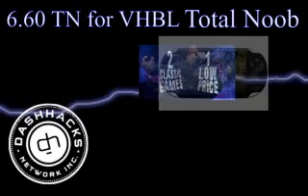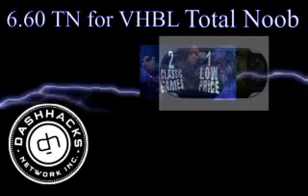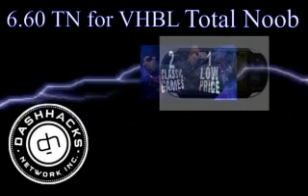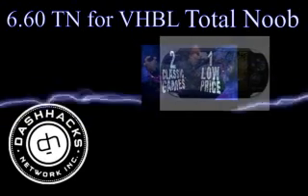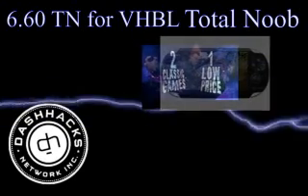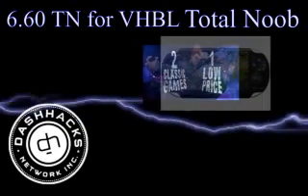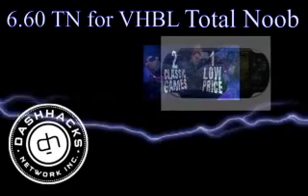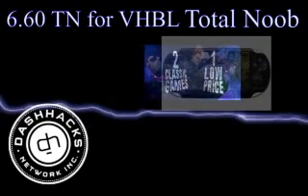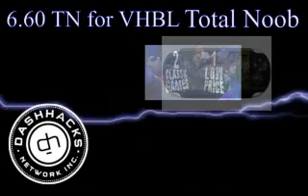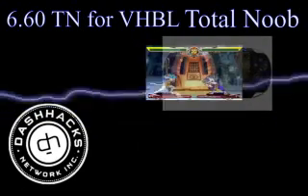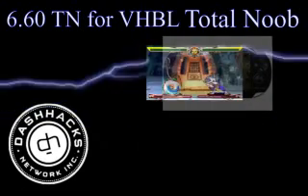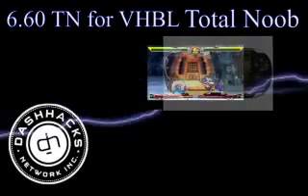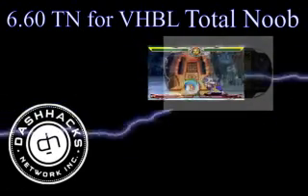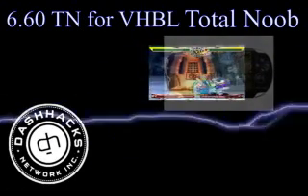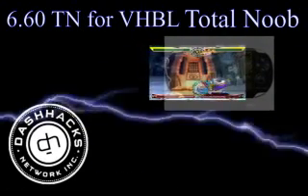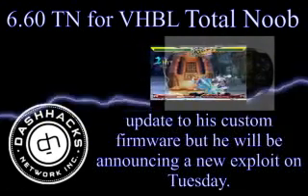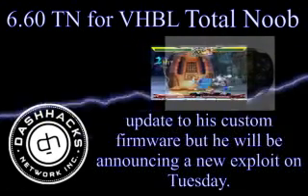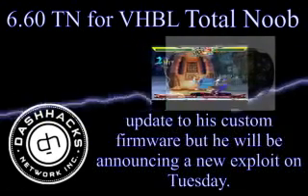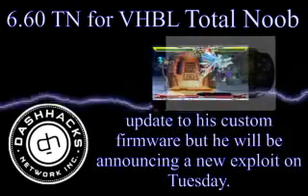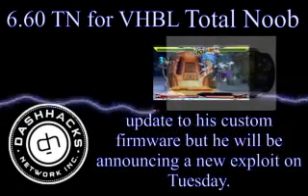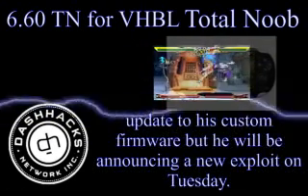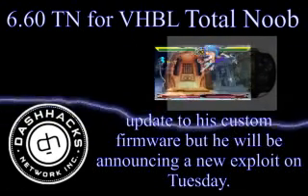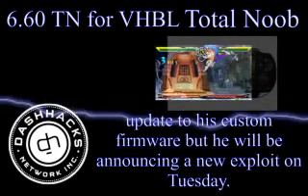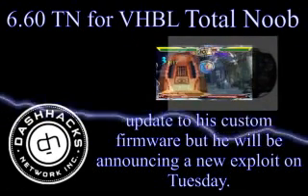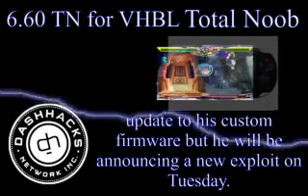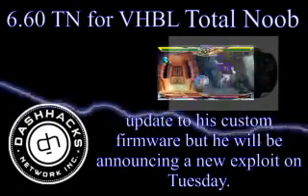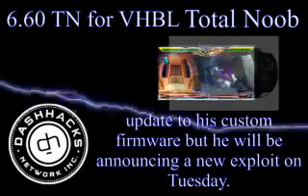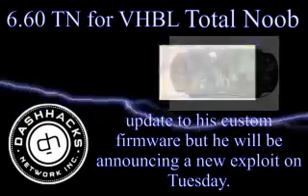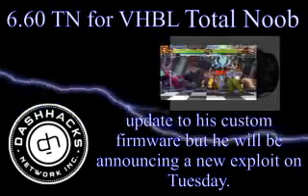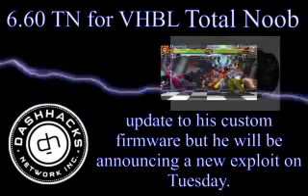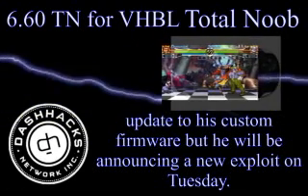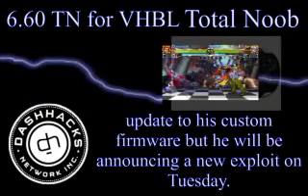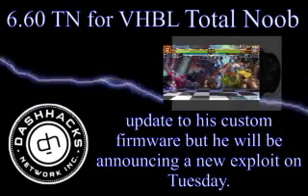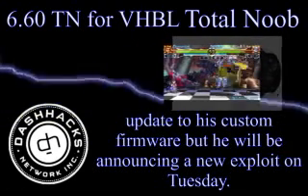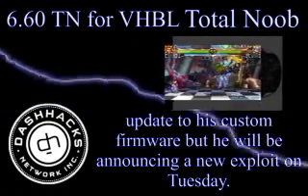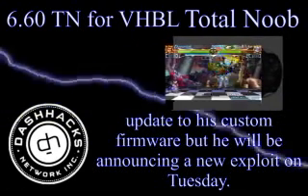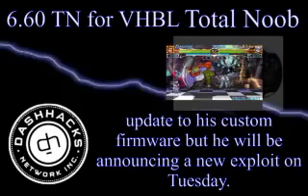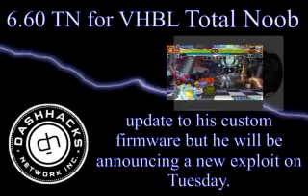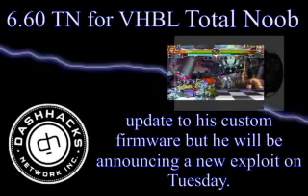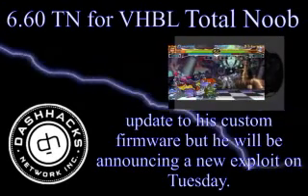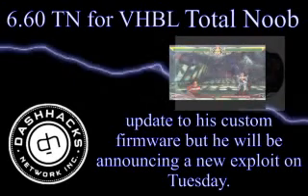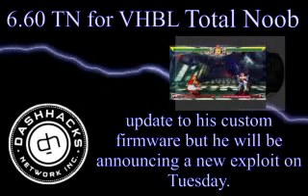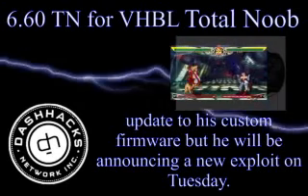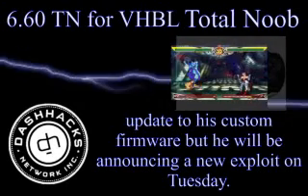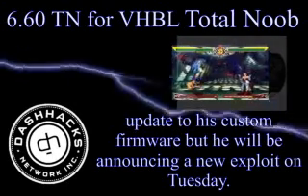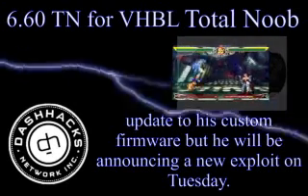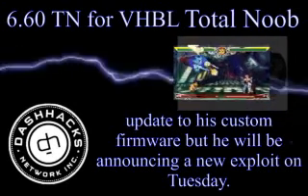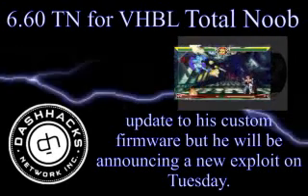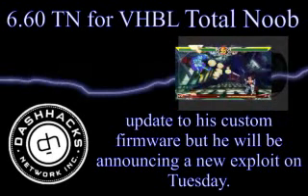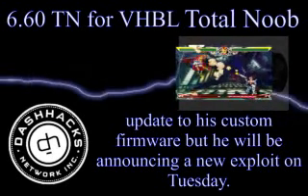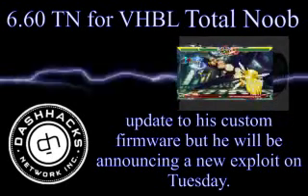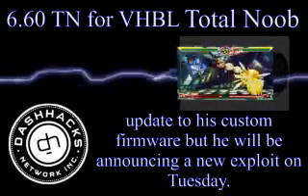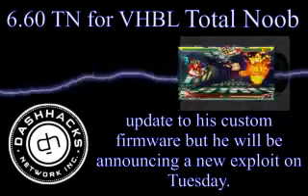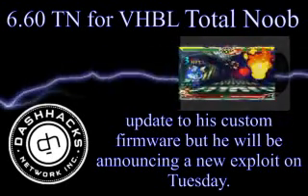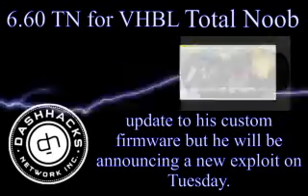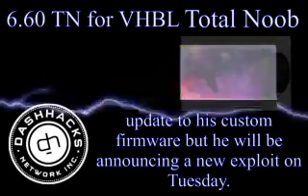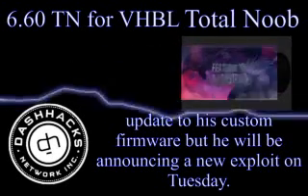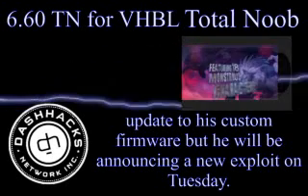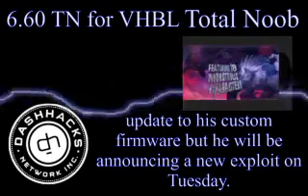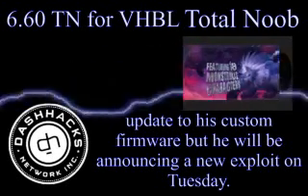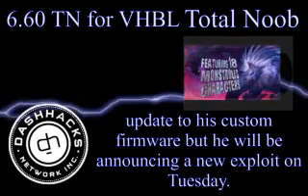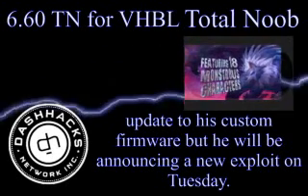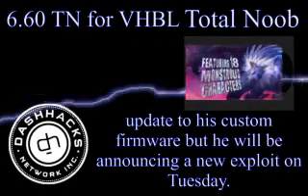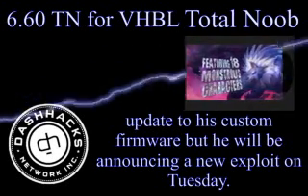Total Noob announced that not only would he be releasing an update to his custom firmware, but he will also be announcing a new exploit.